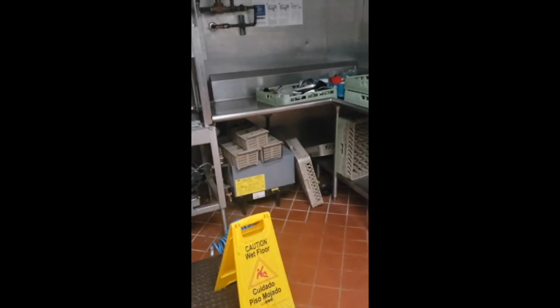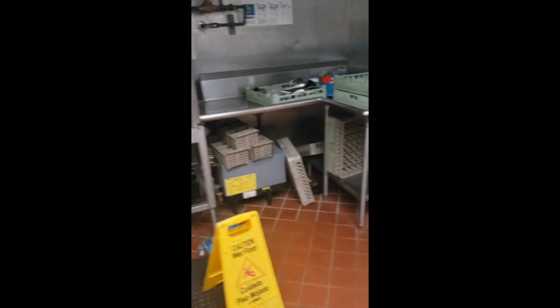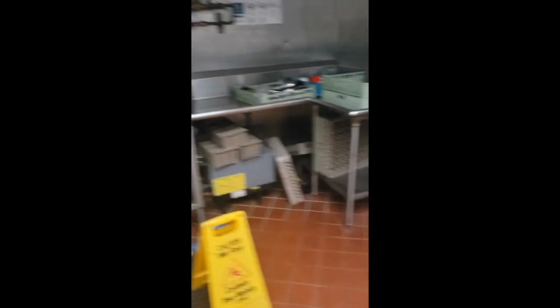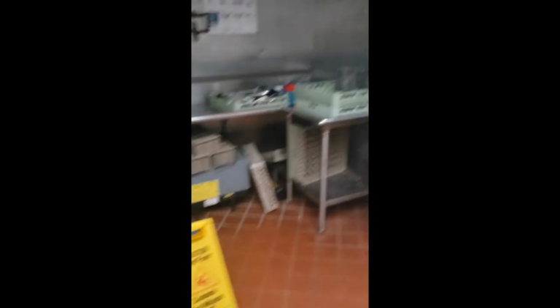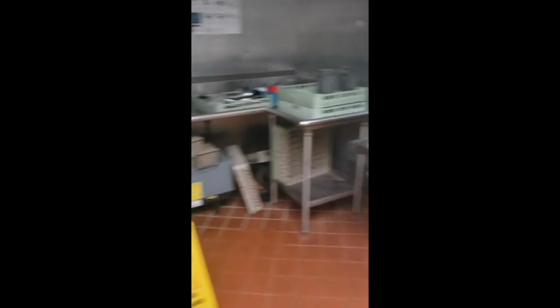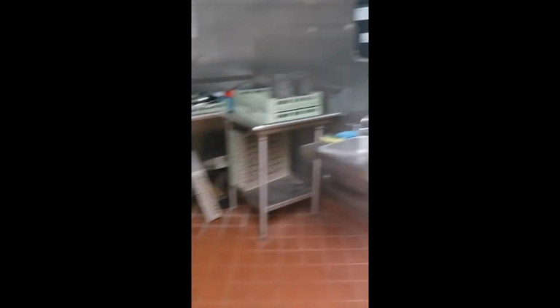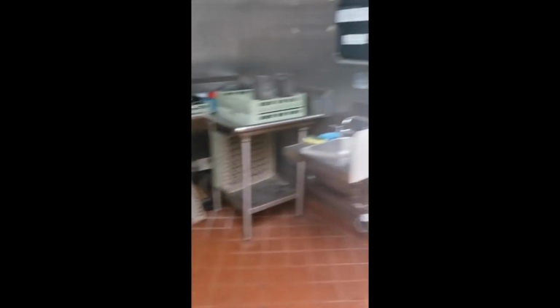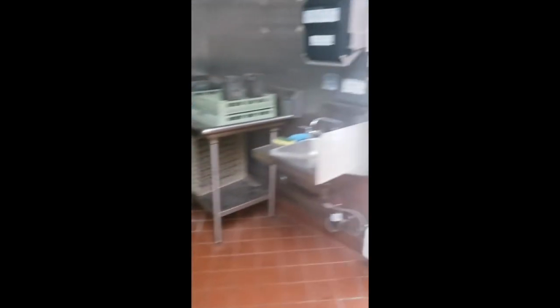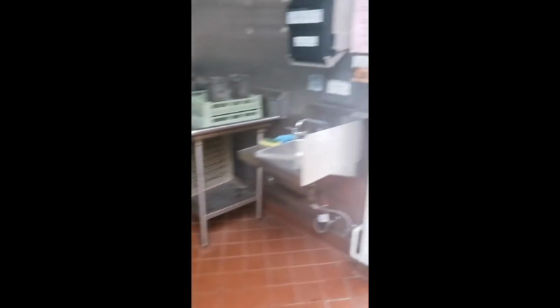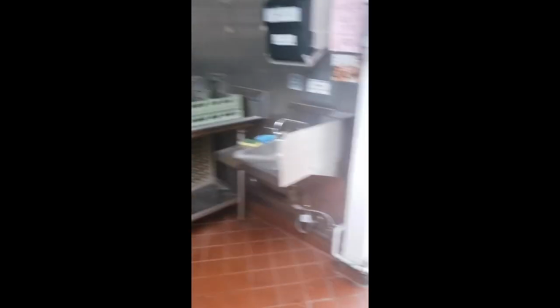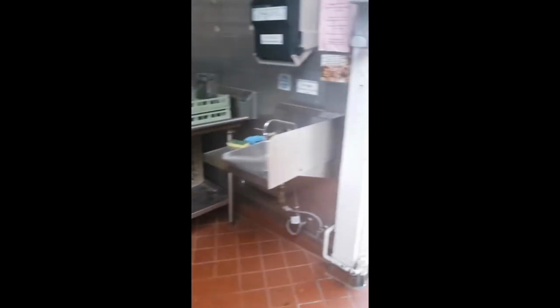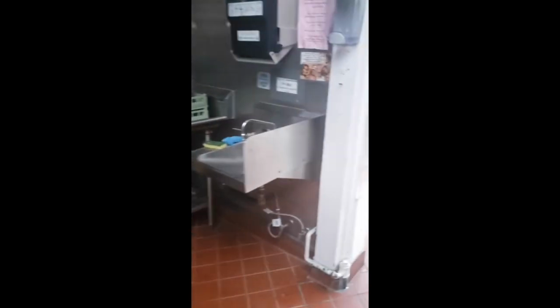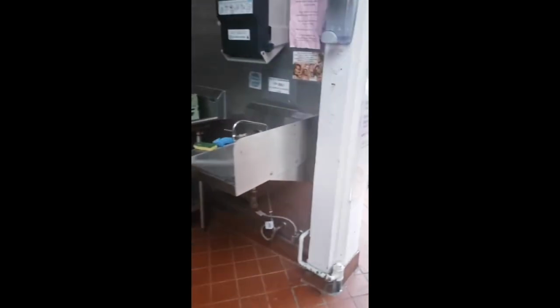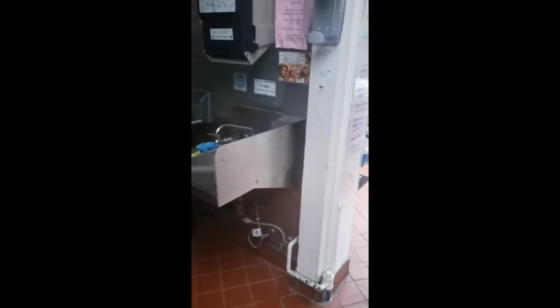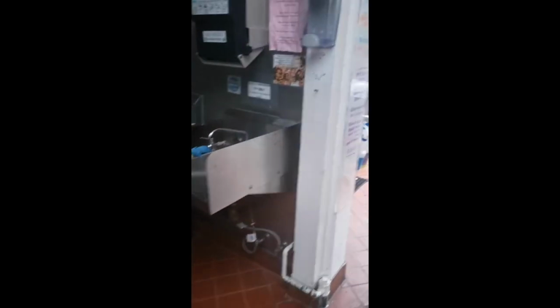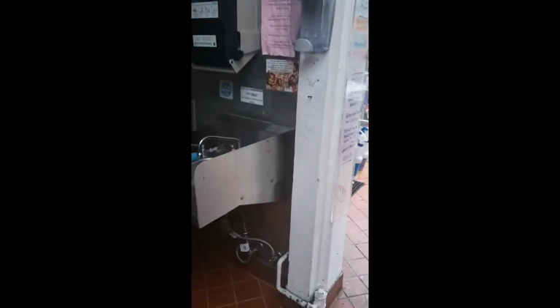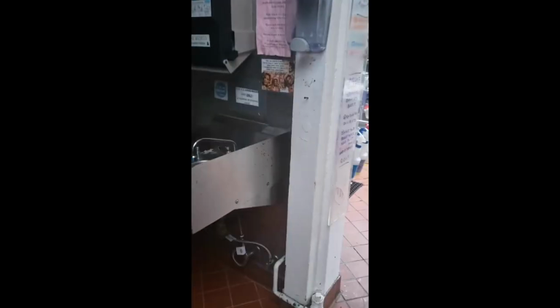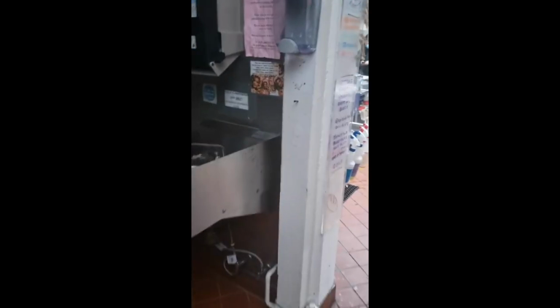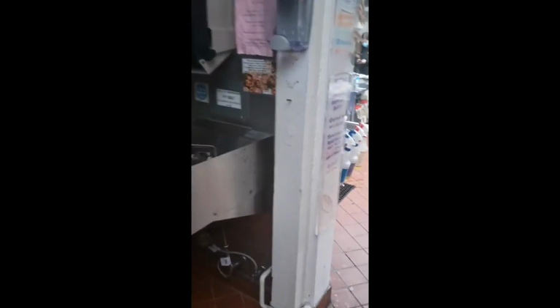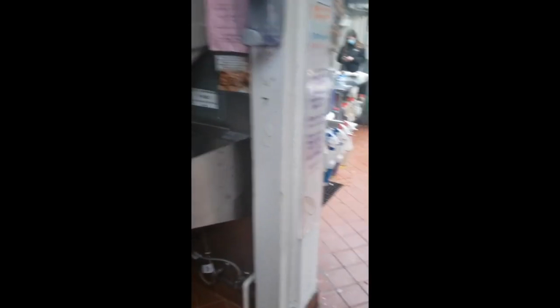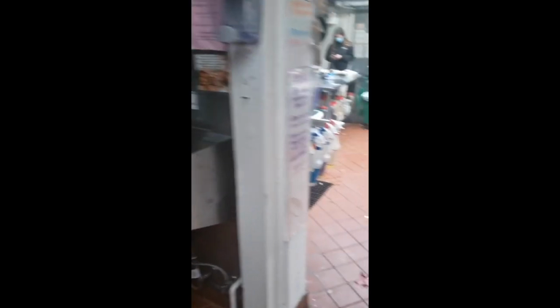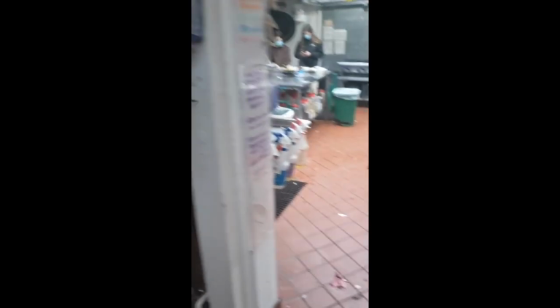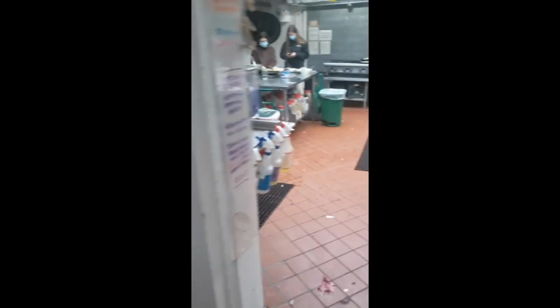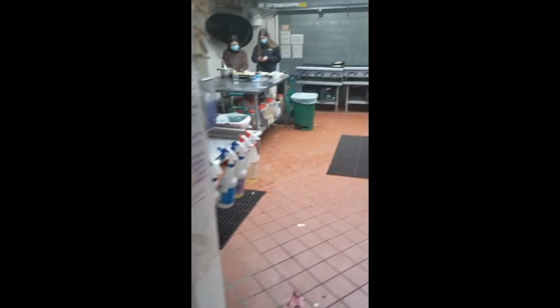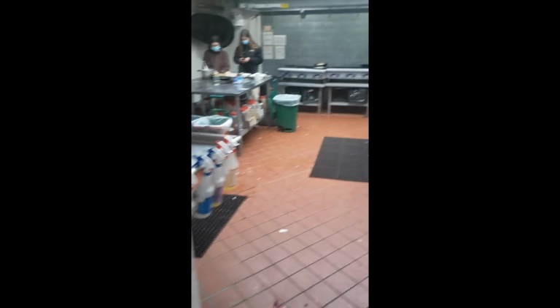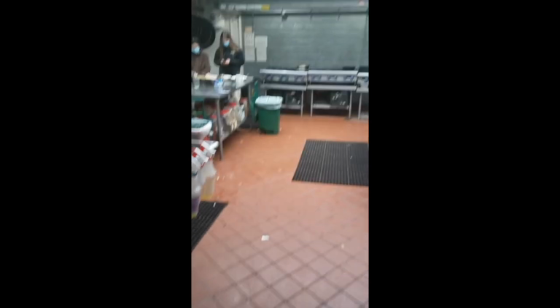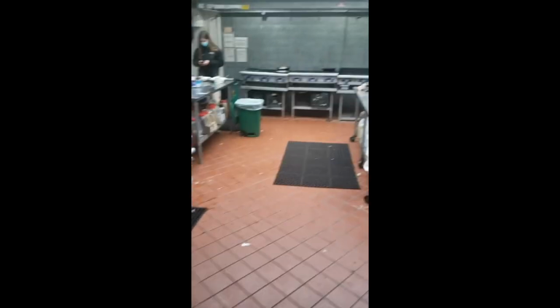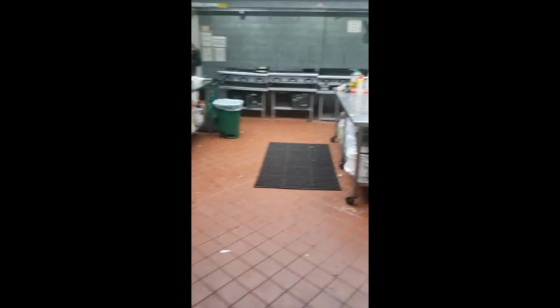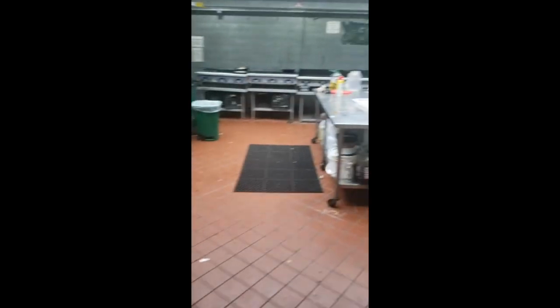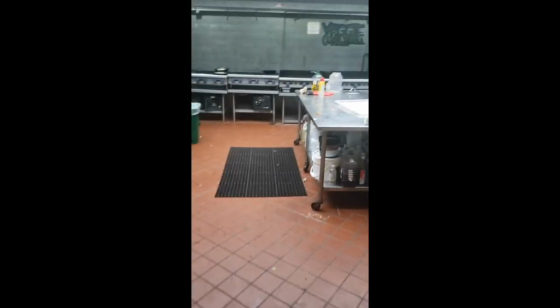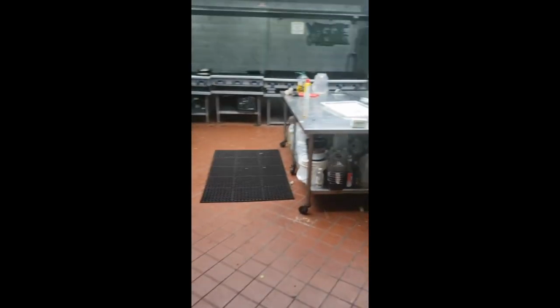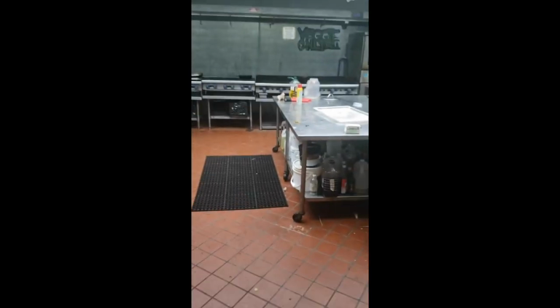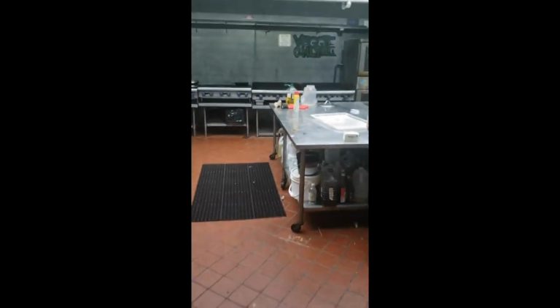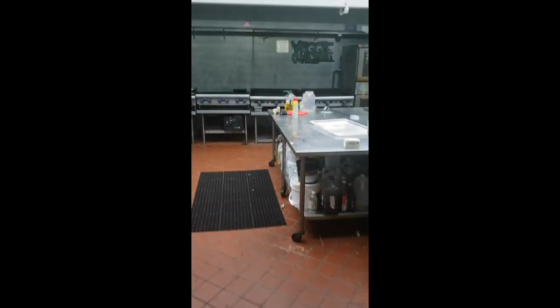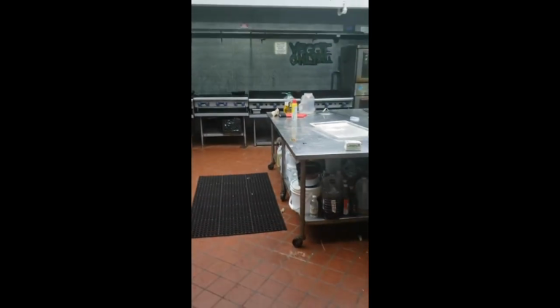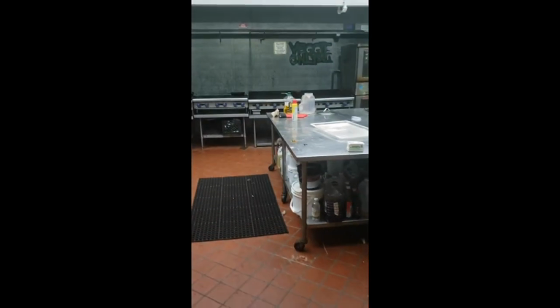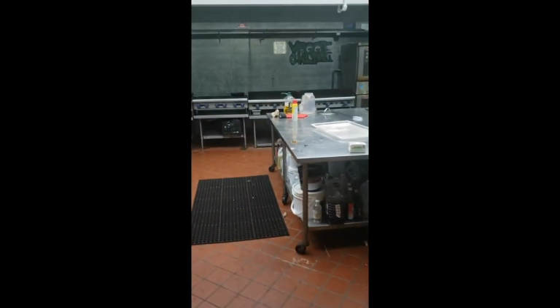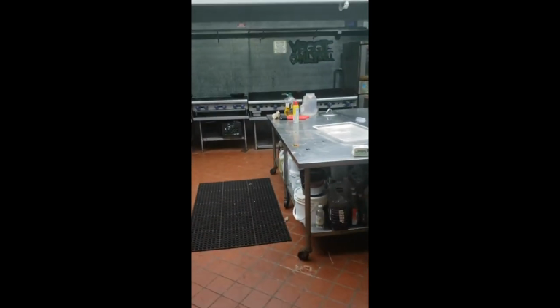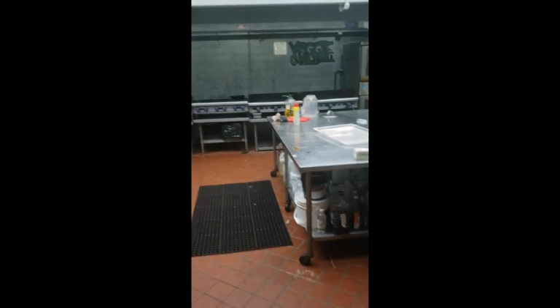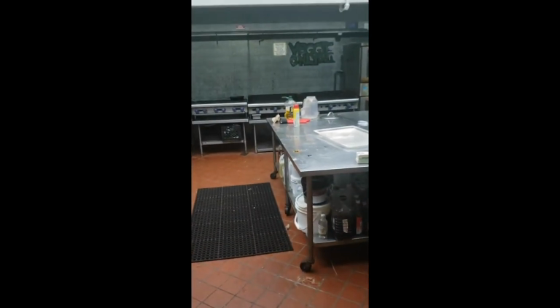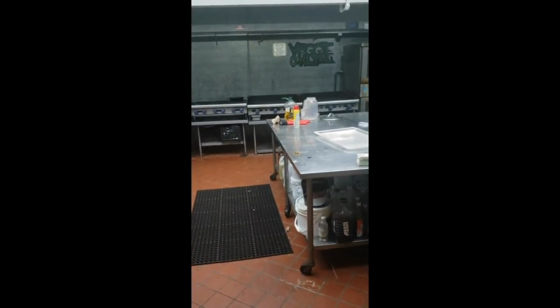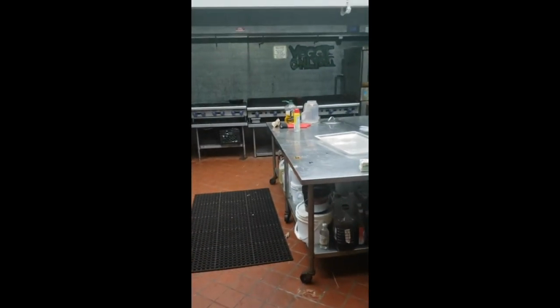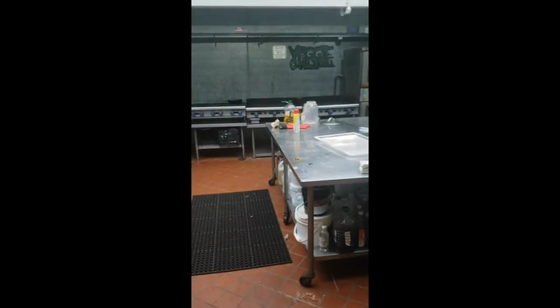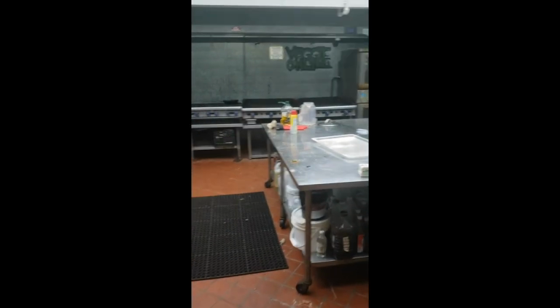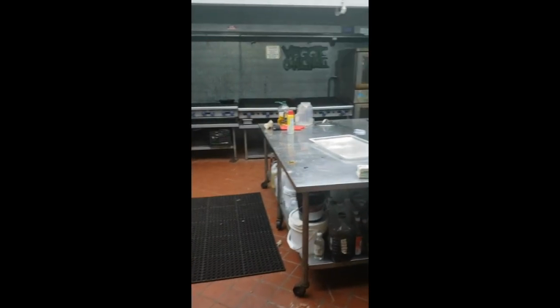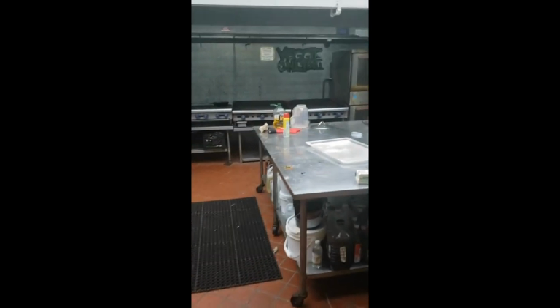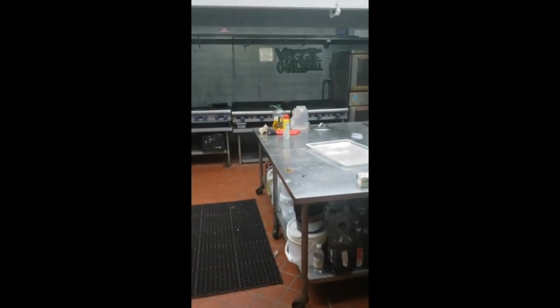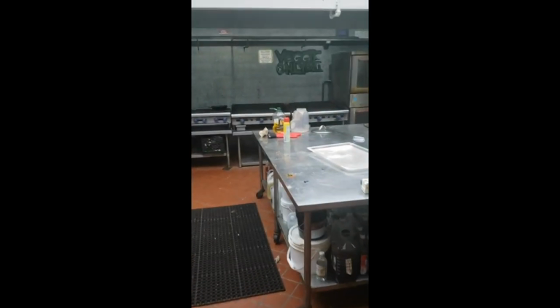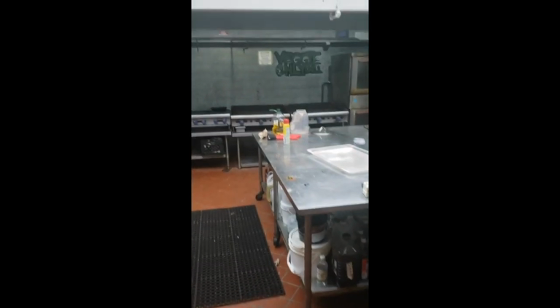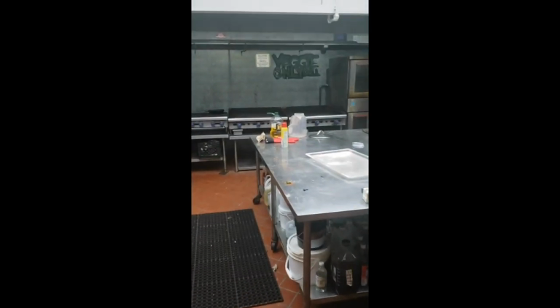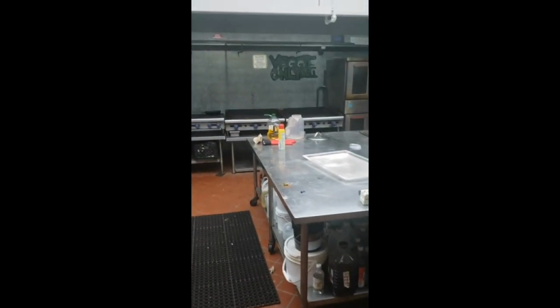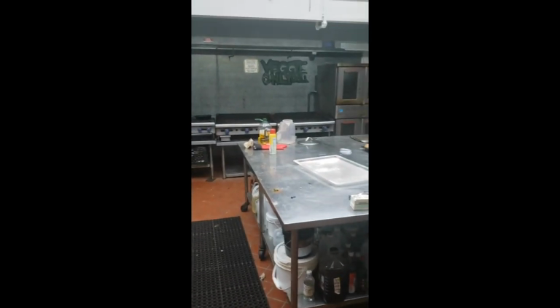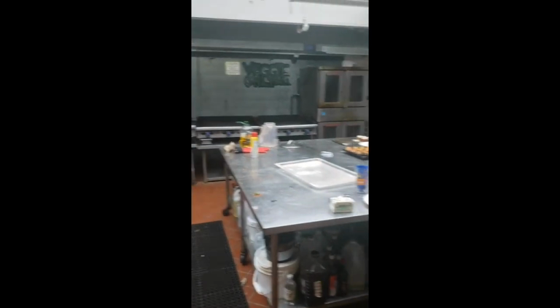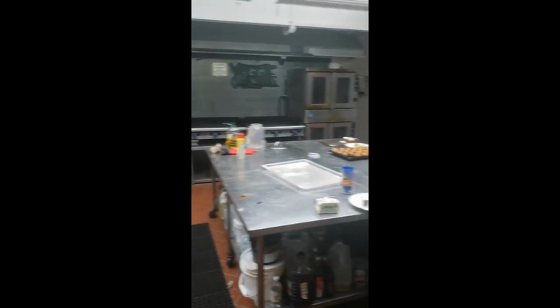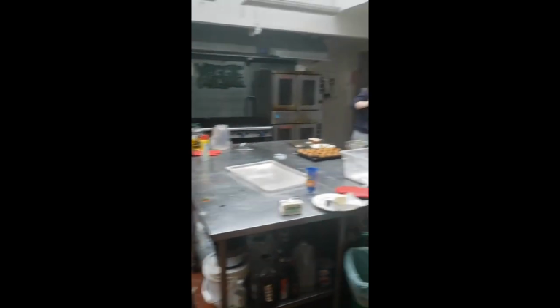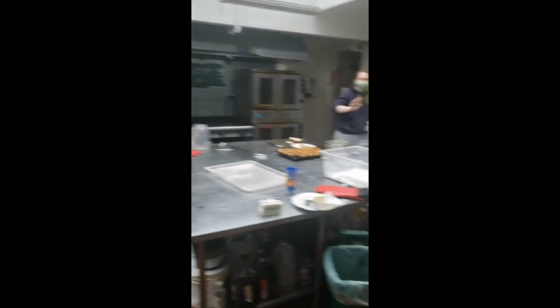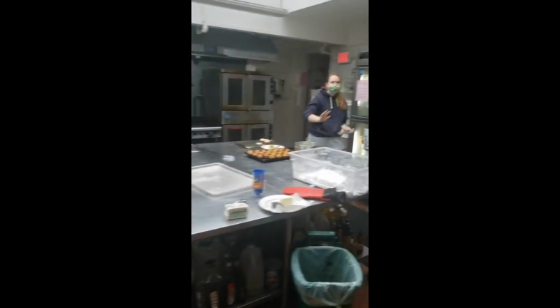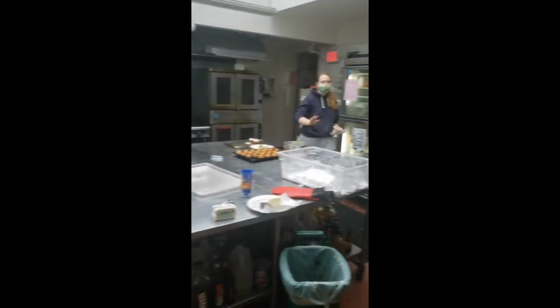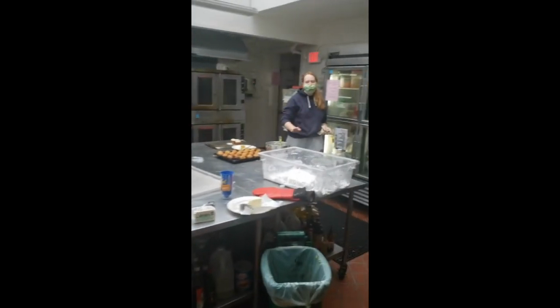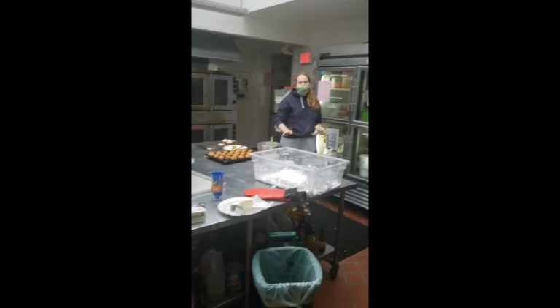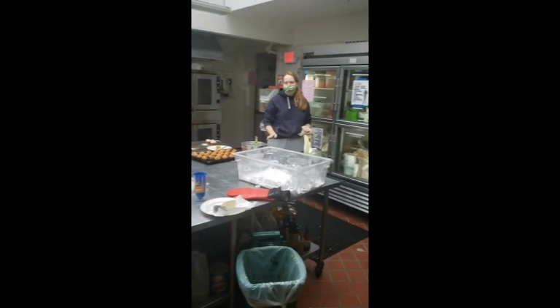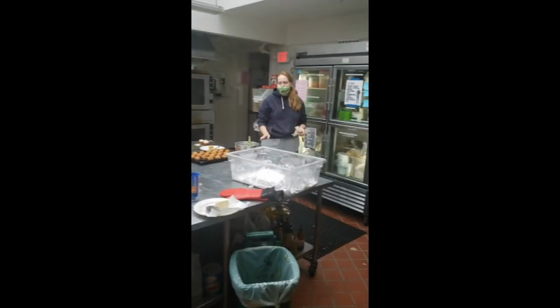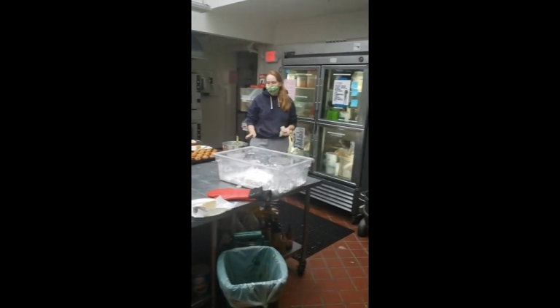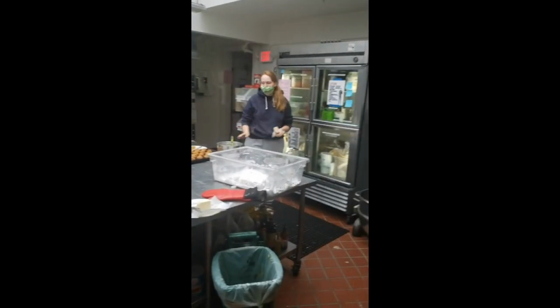Here we have the big kitchen. We have one member here.